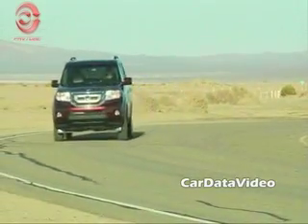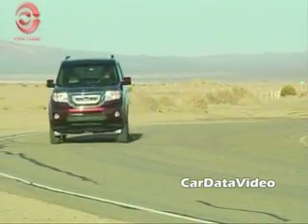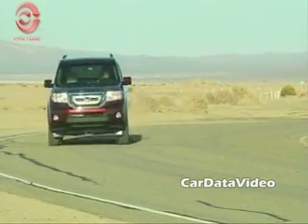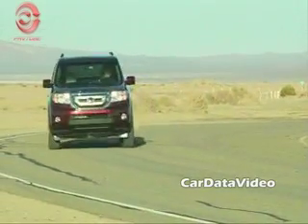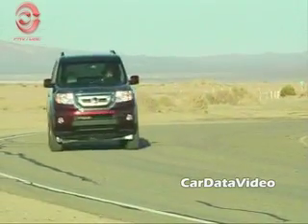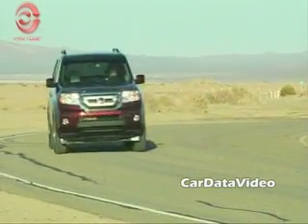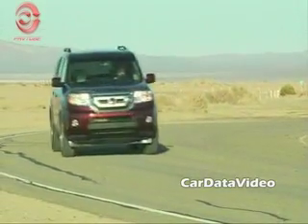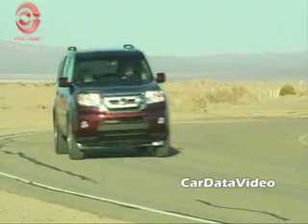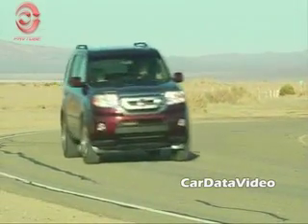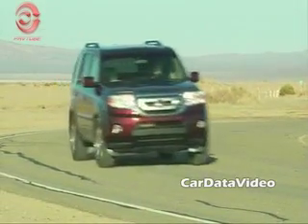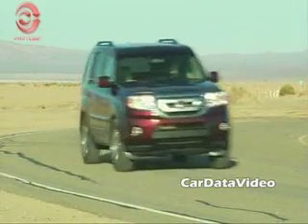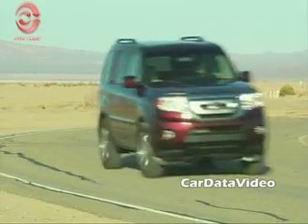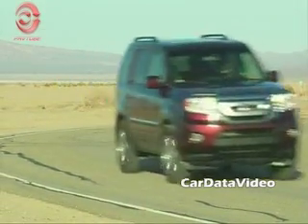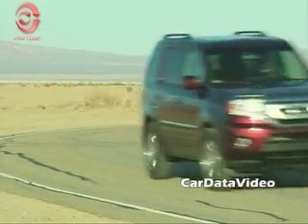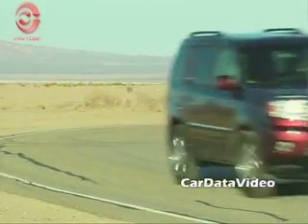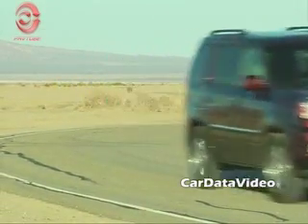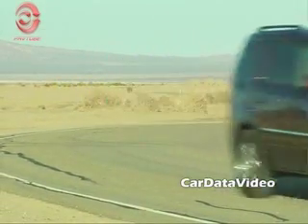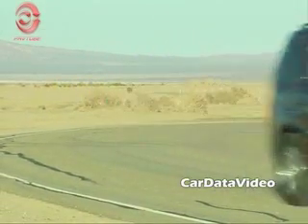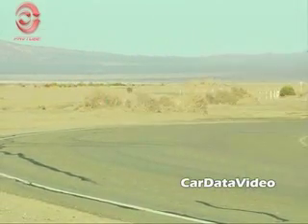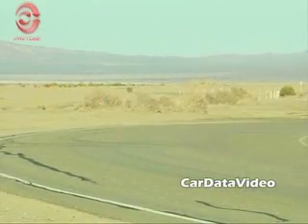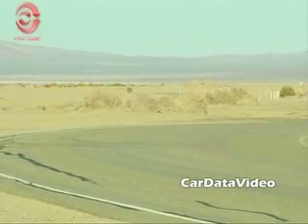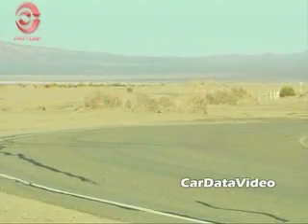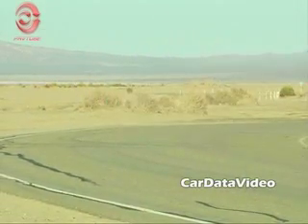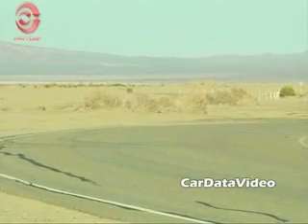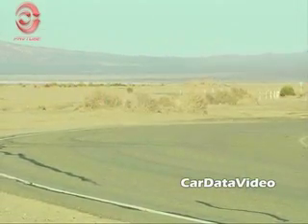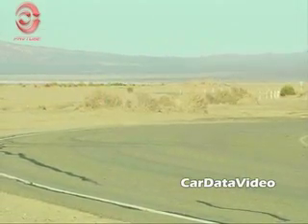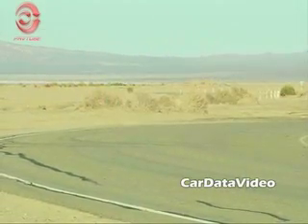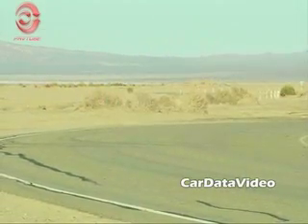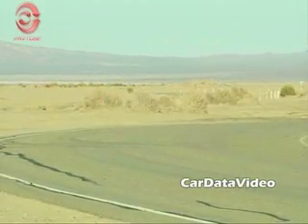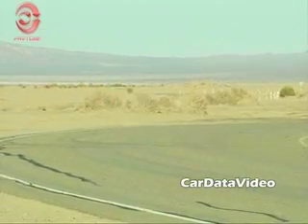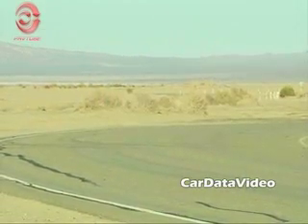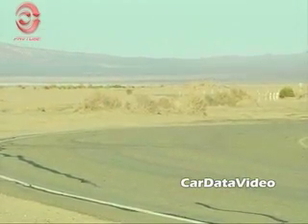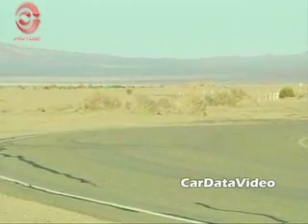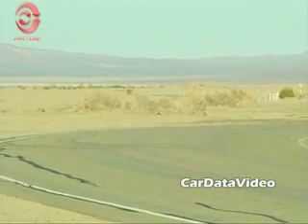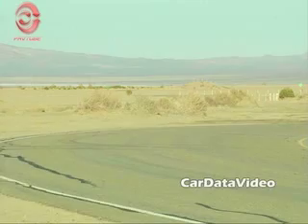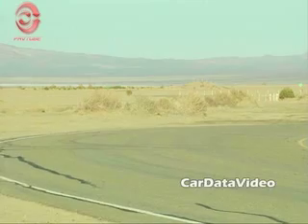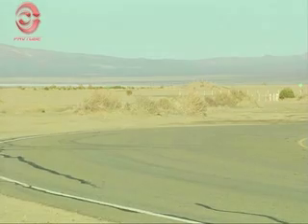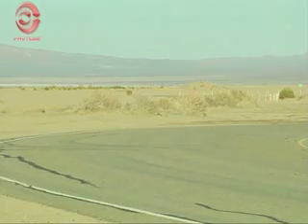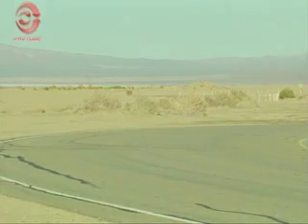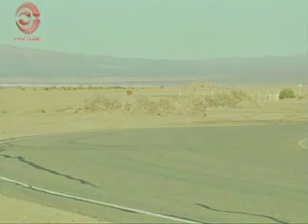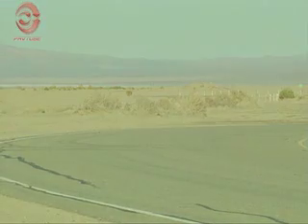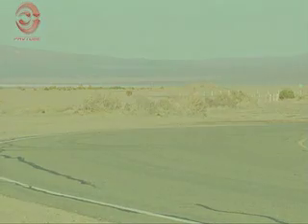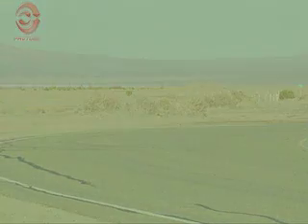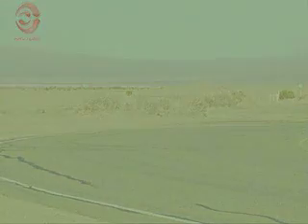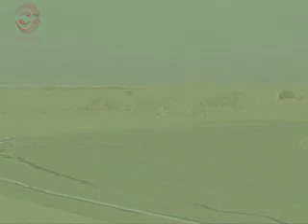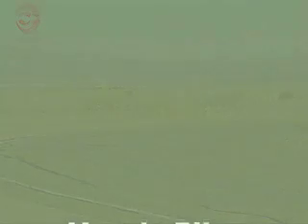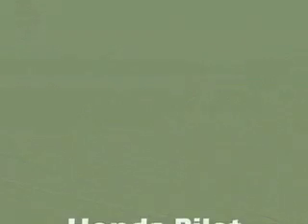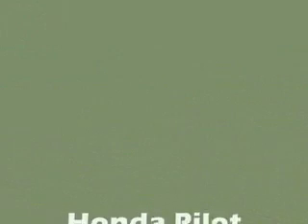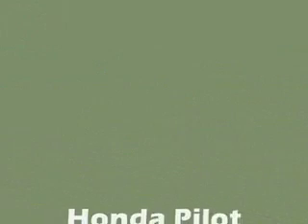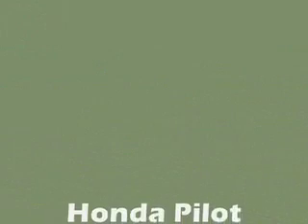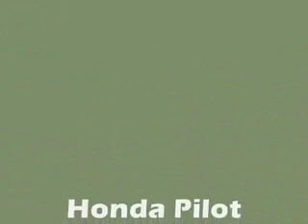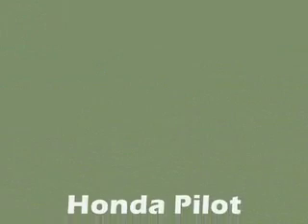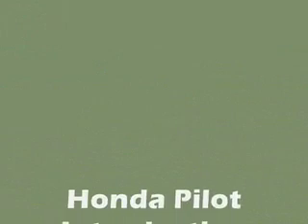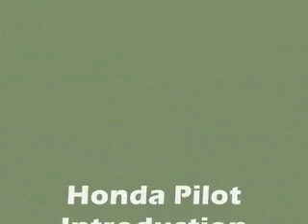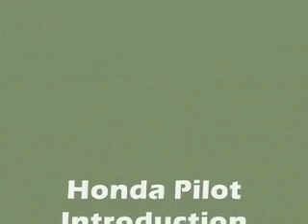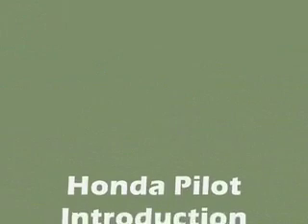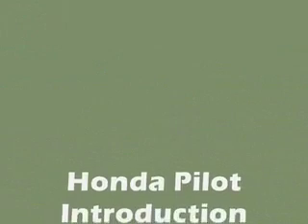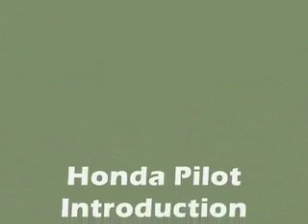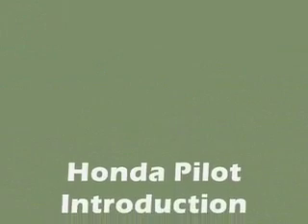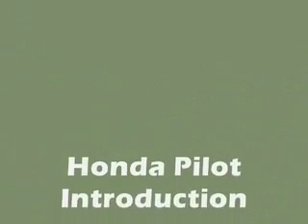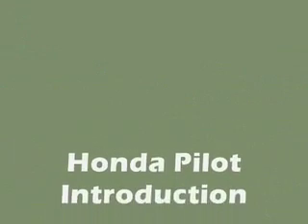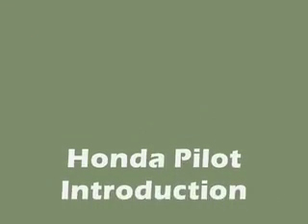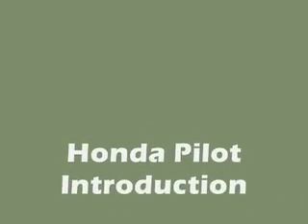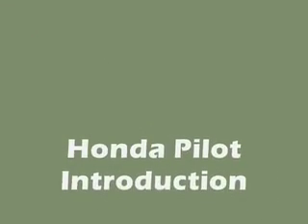Honda's done a good job in the new Pilot and it should sell quite well. The starting price is about $27,000. This is Kelly from Car Data Video.